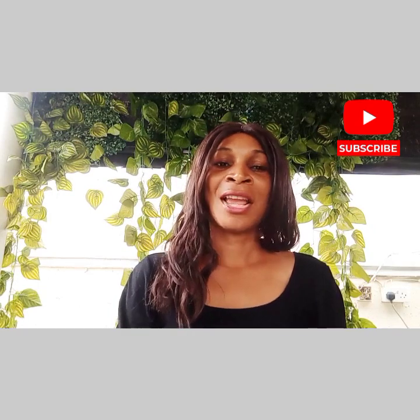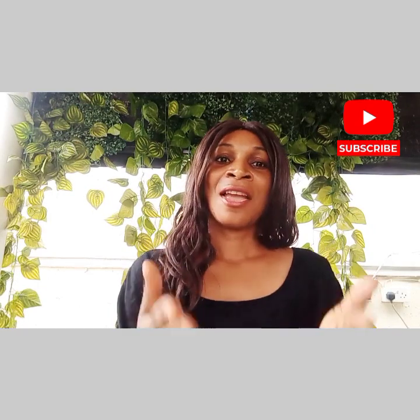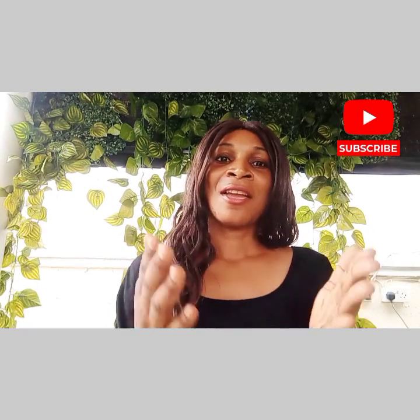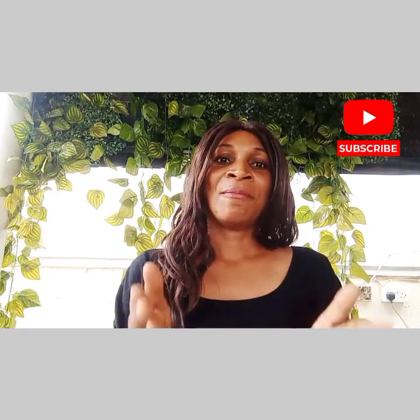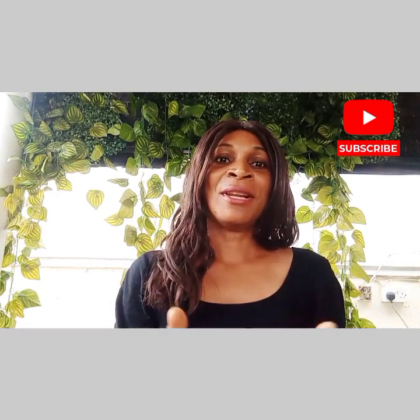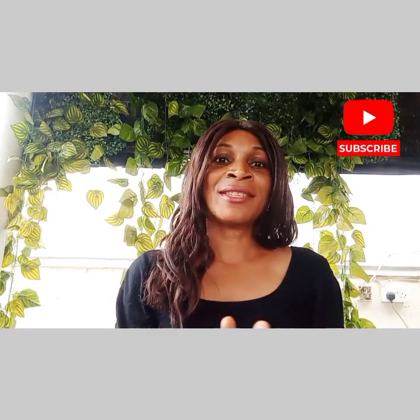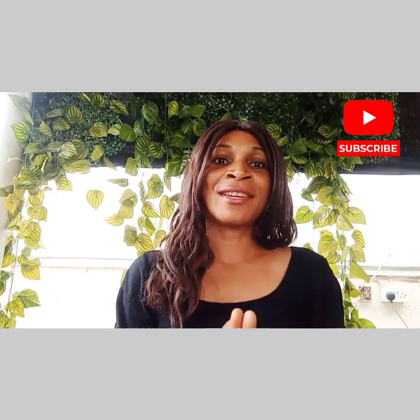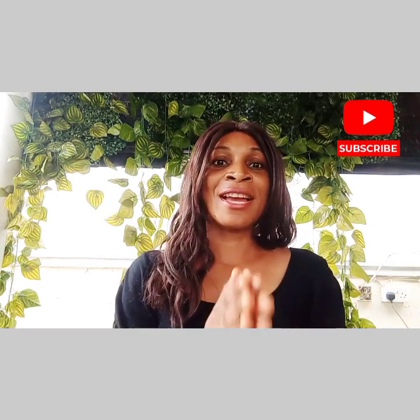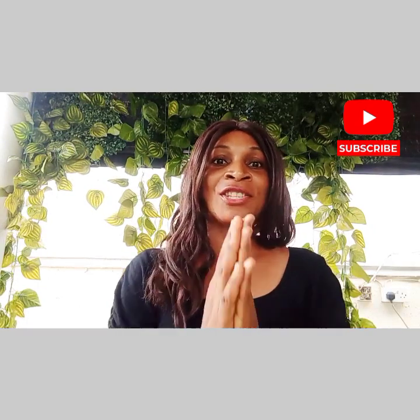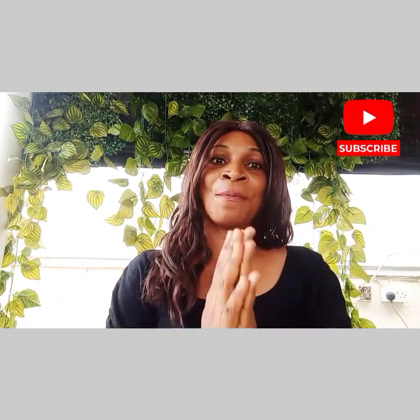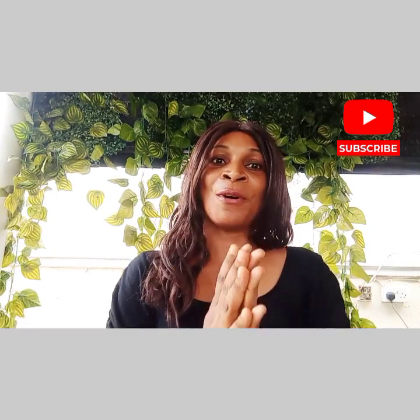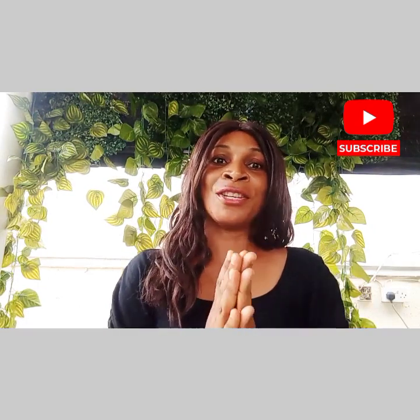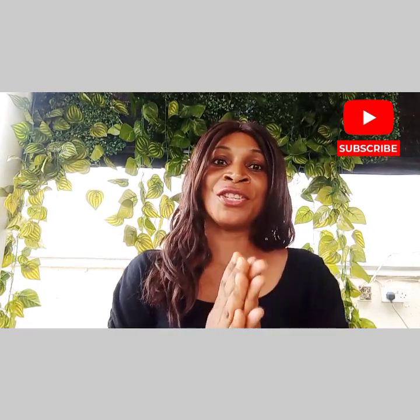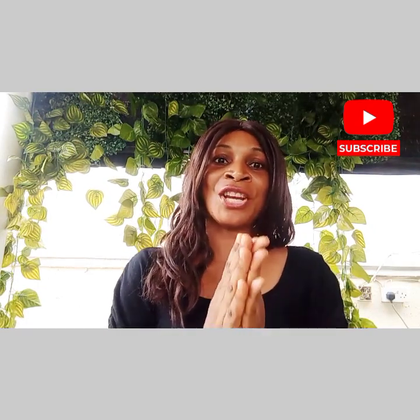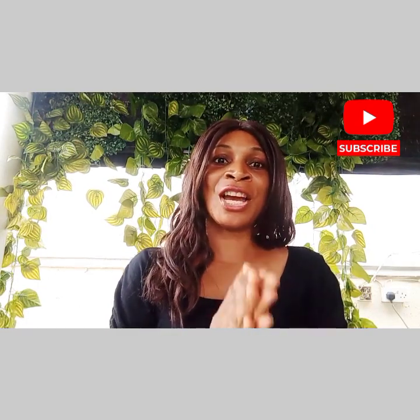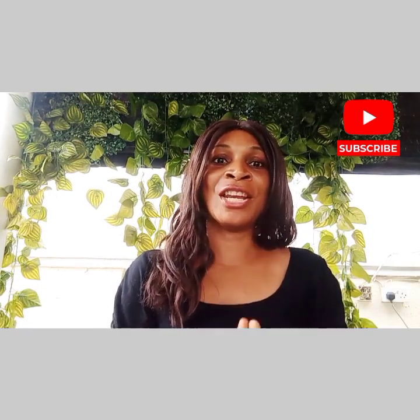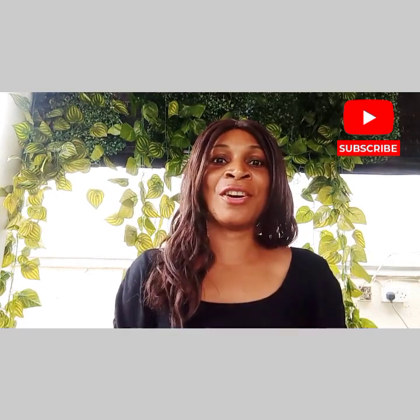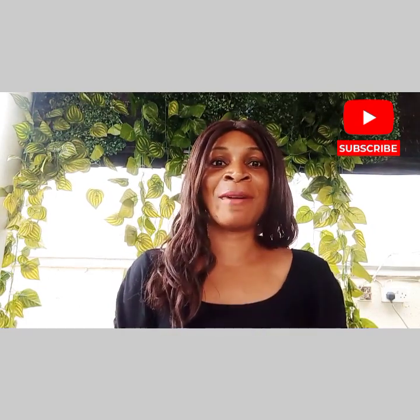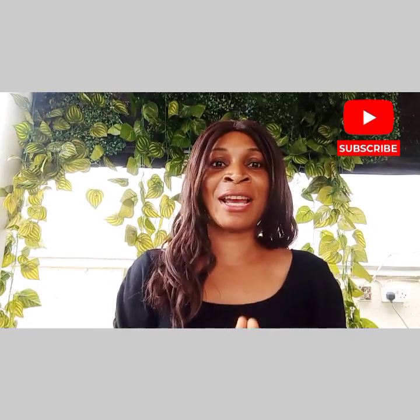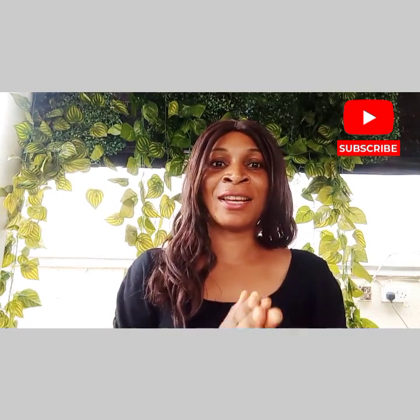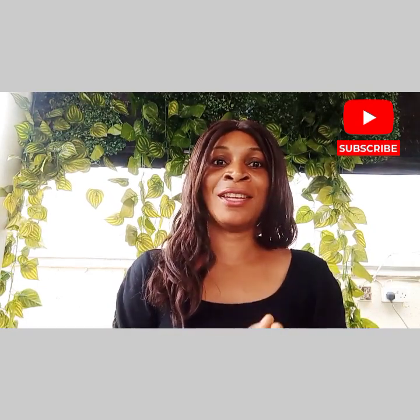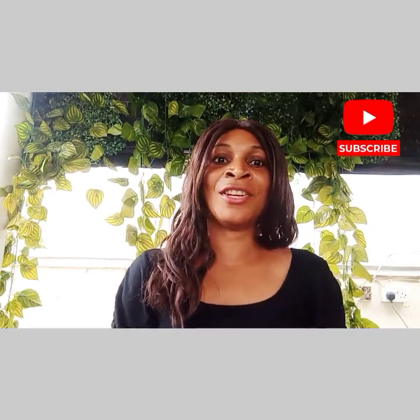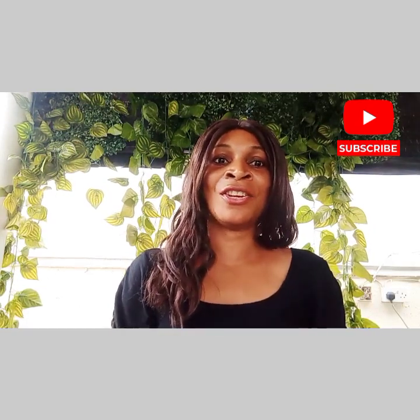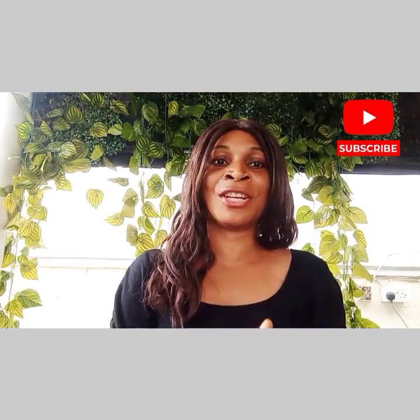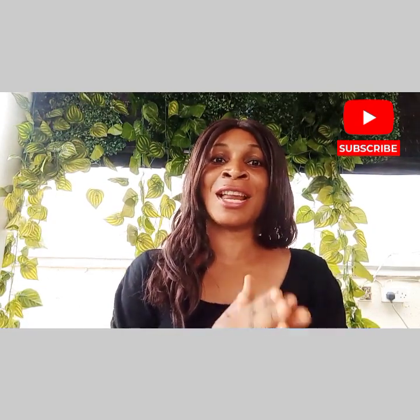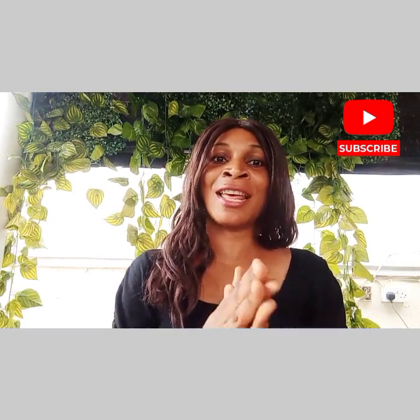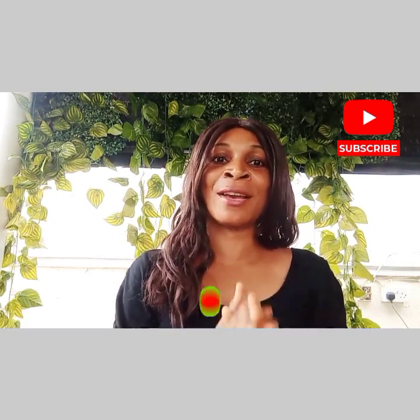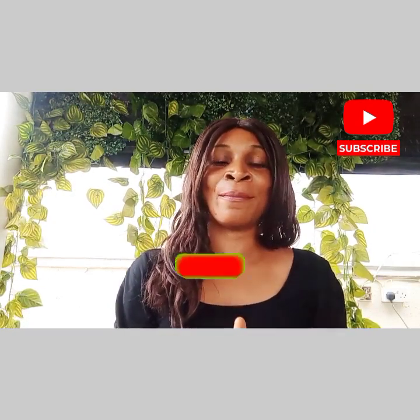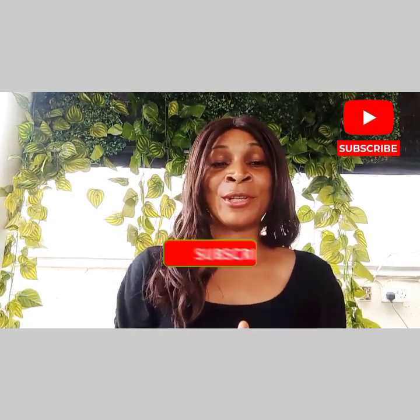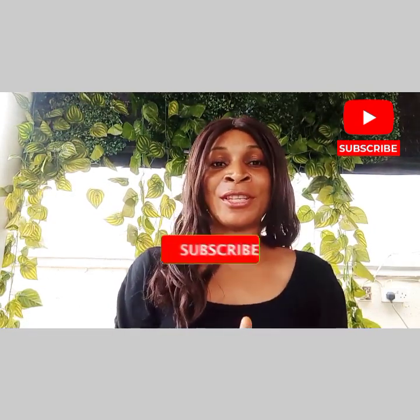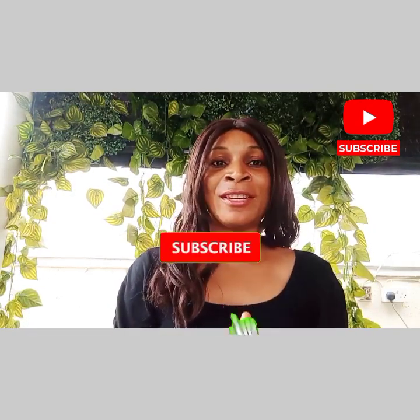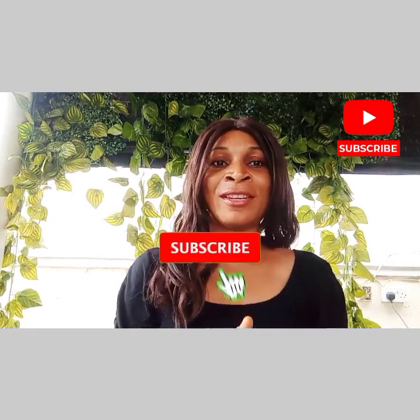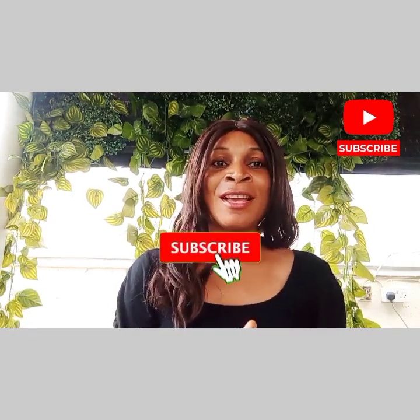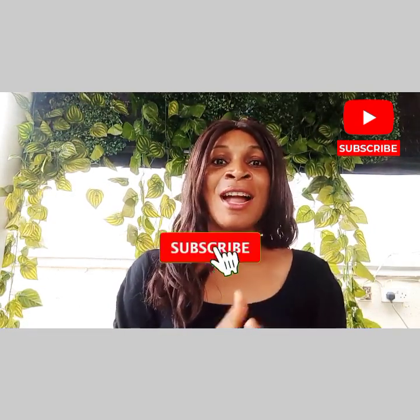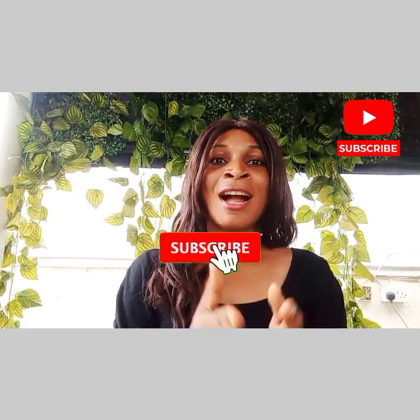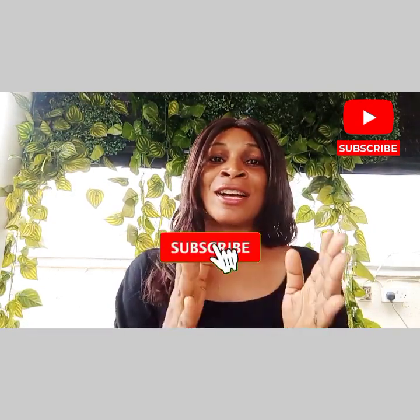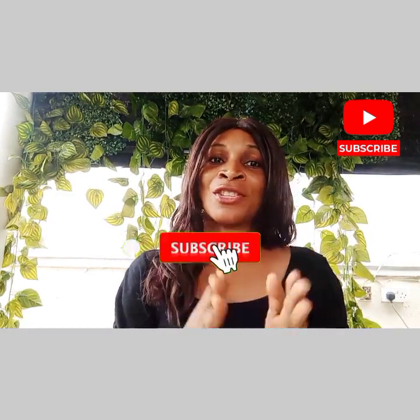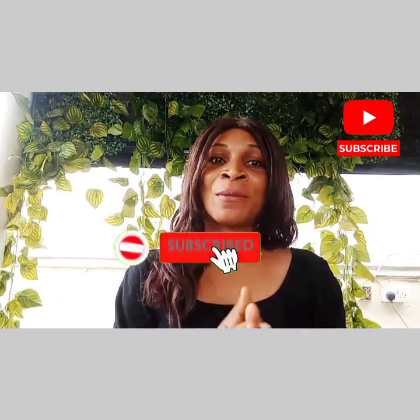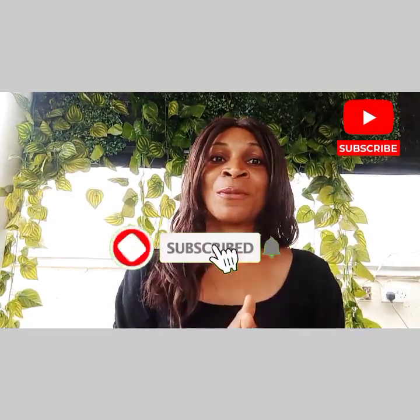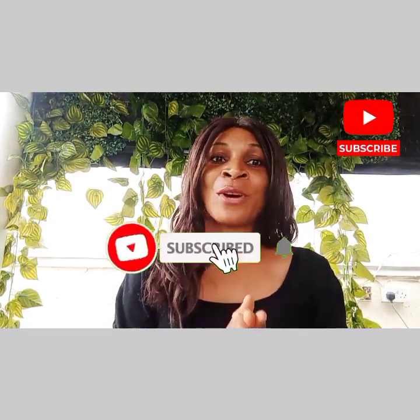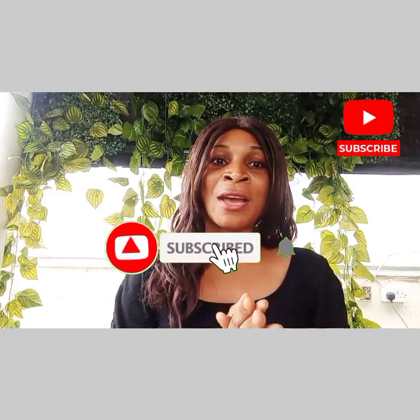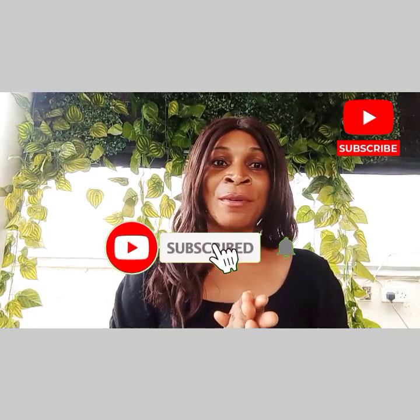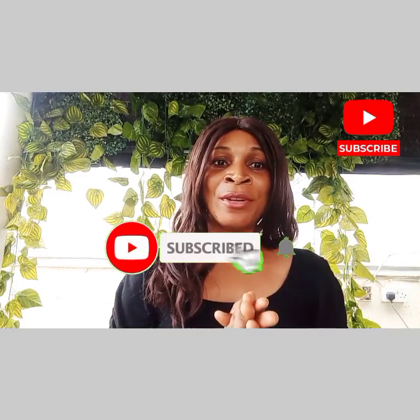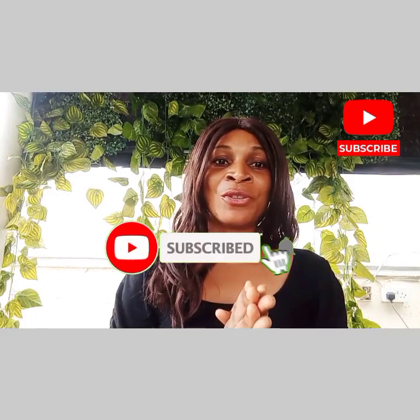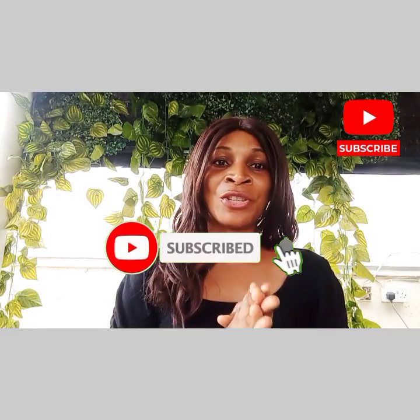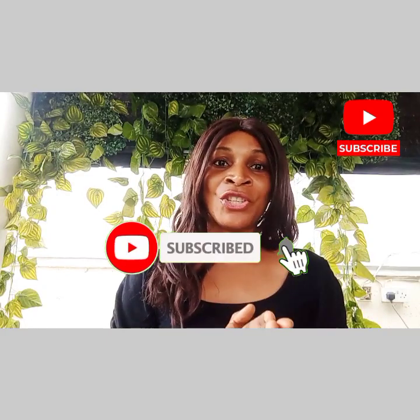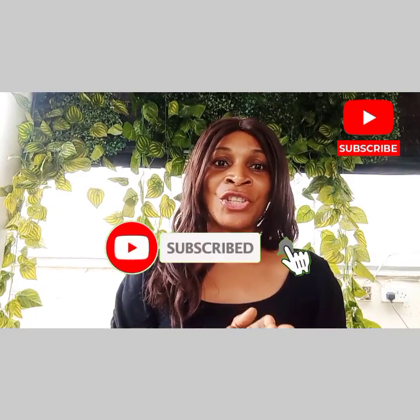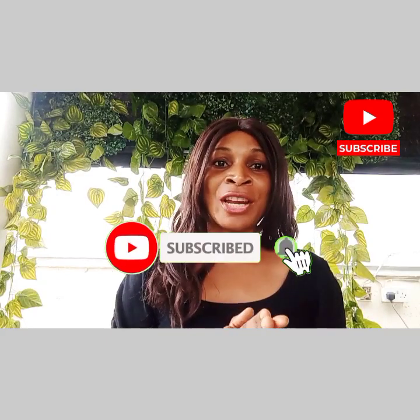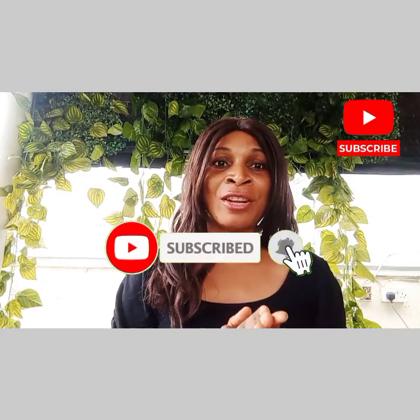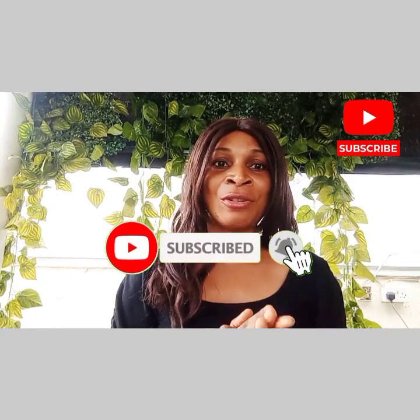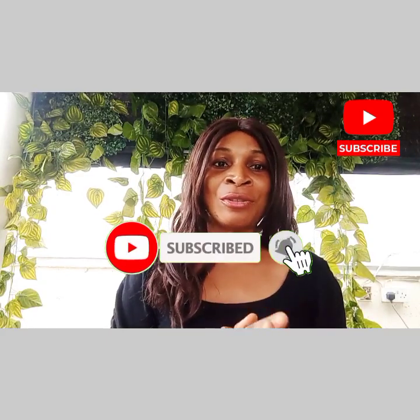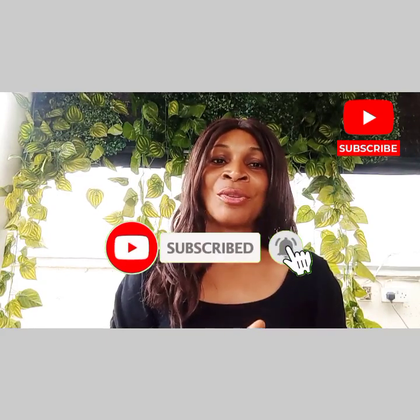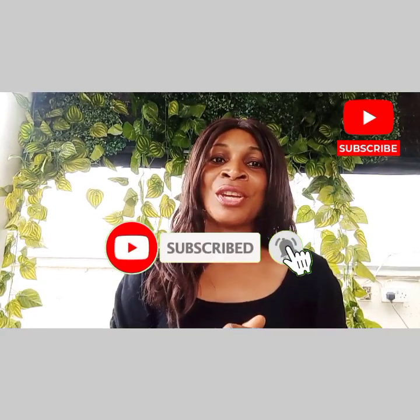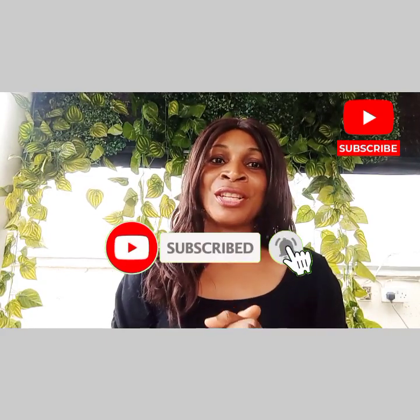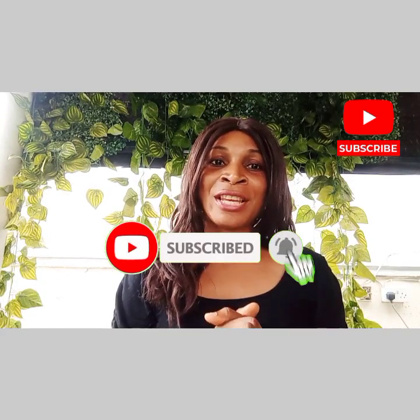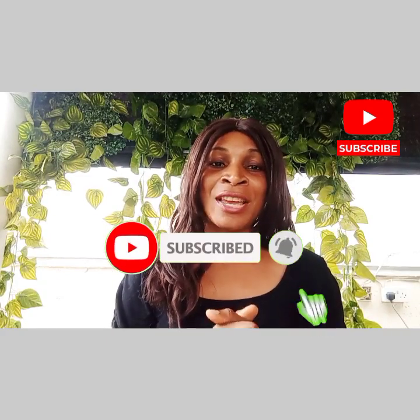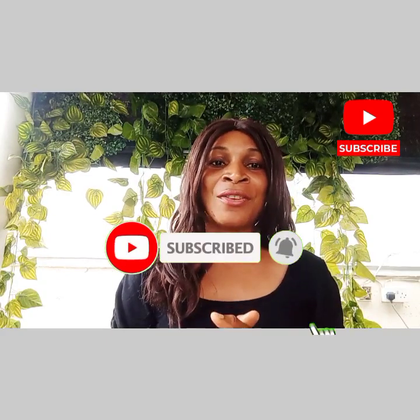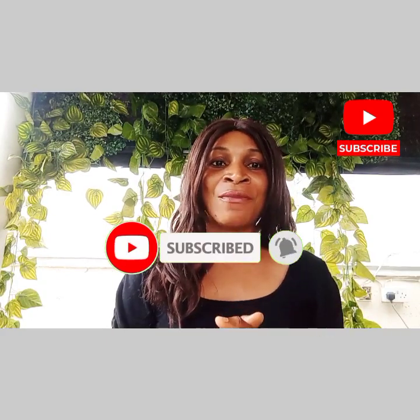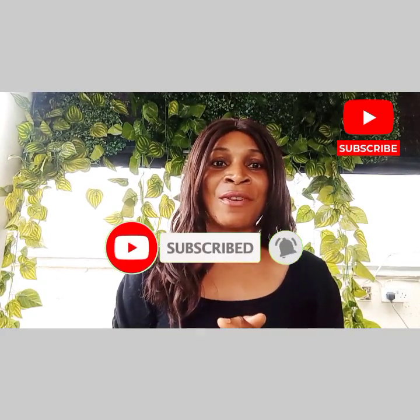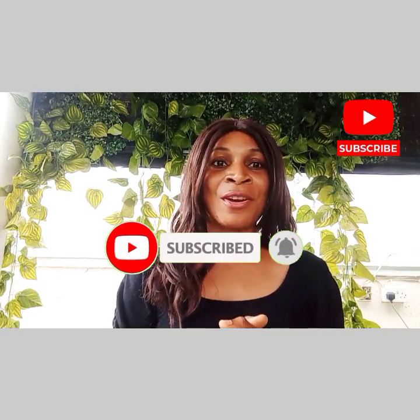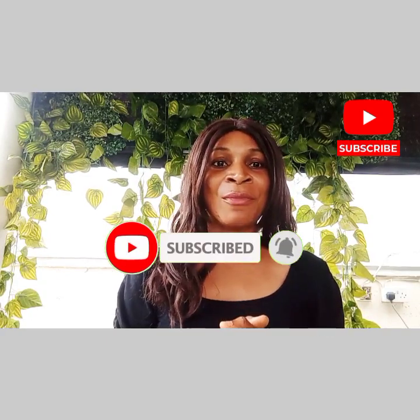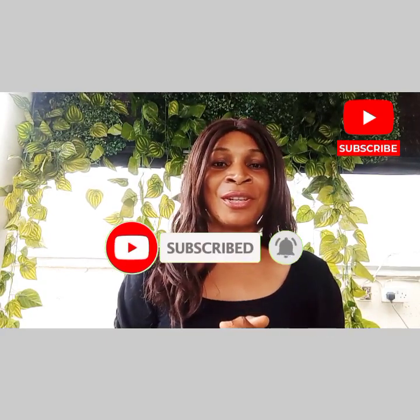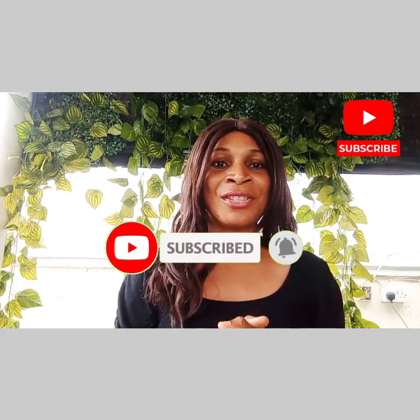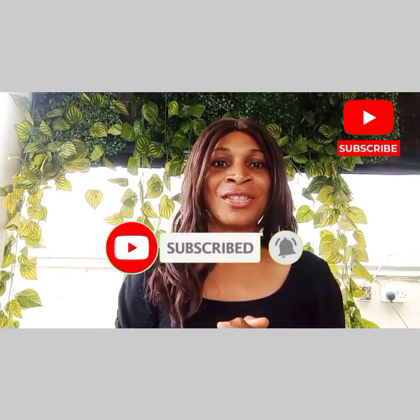Please, guys, support this channel by clicking on that like button and subscribing to this channel. Thank you very much.